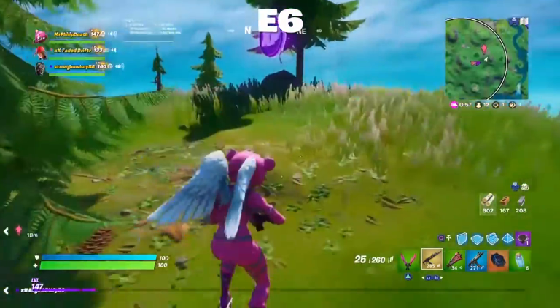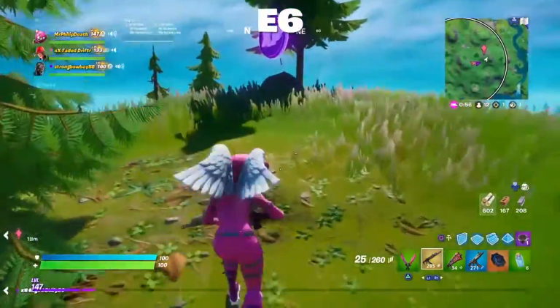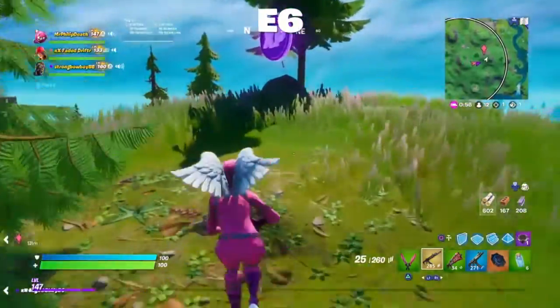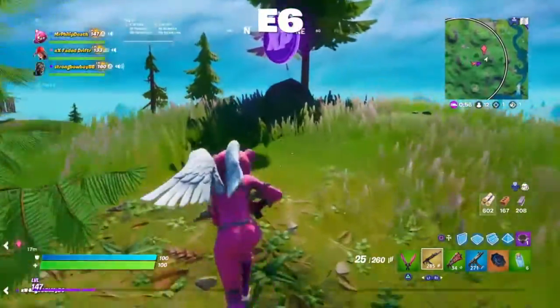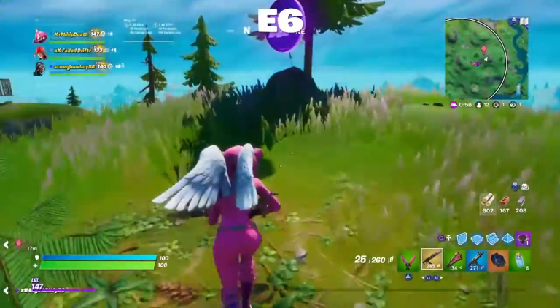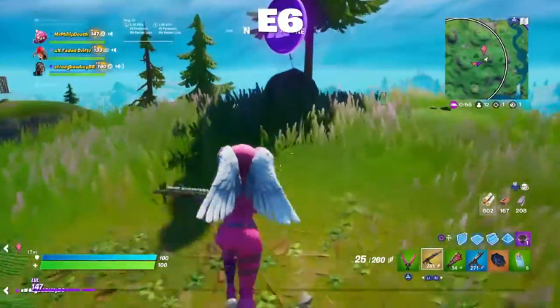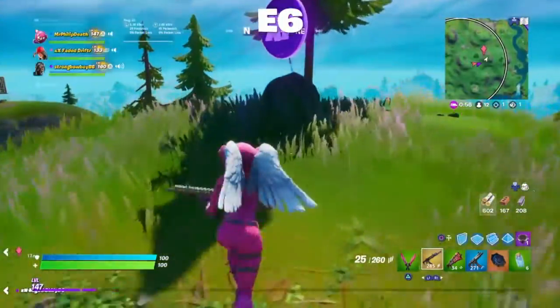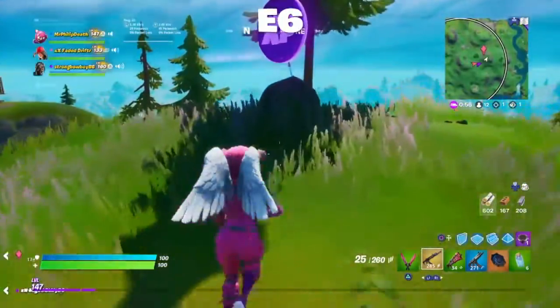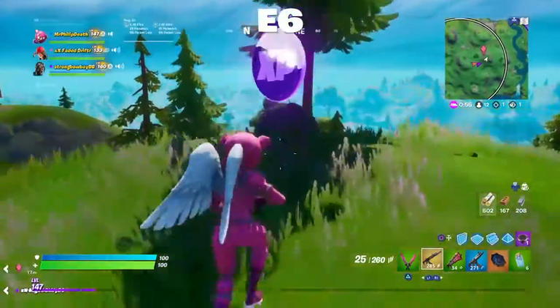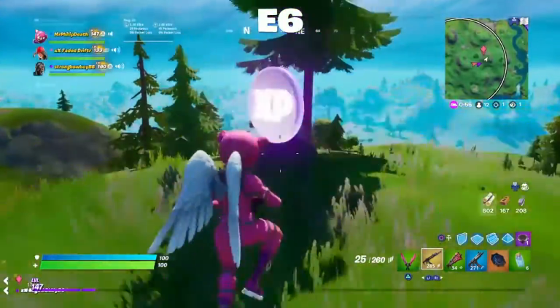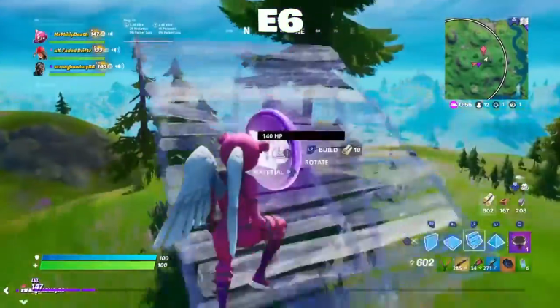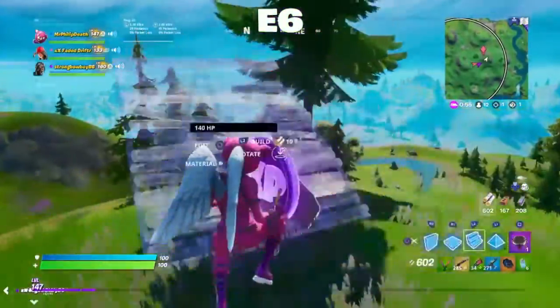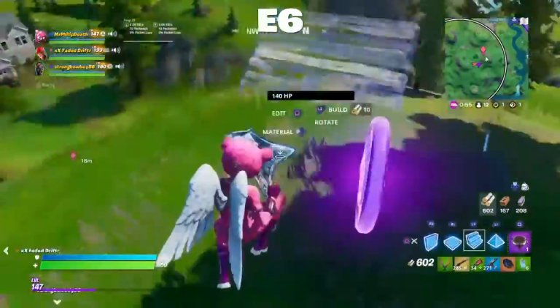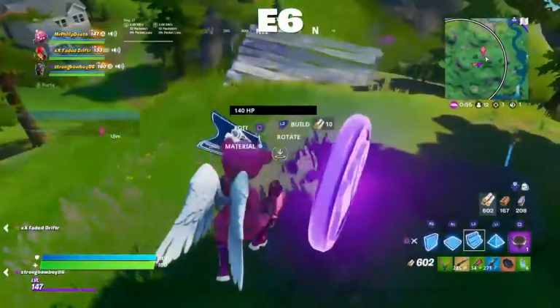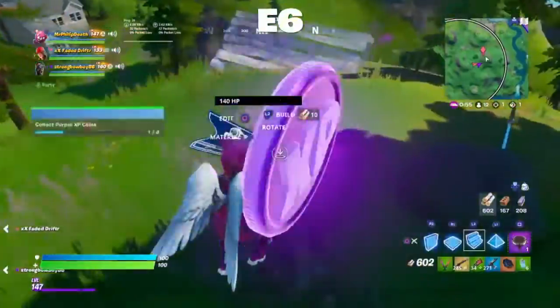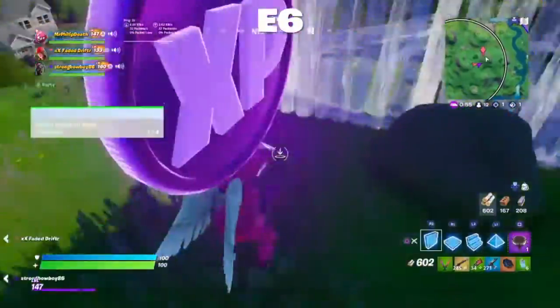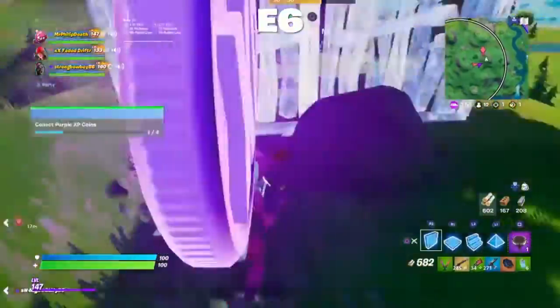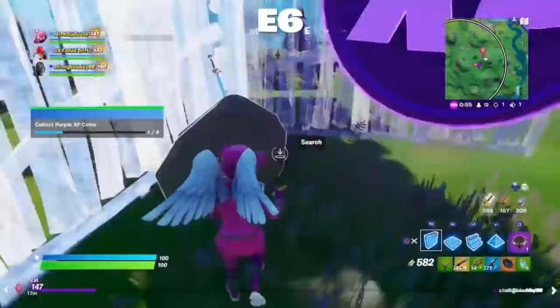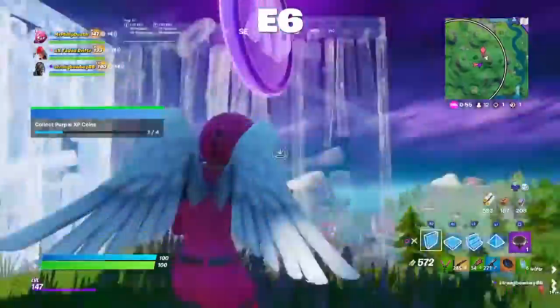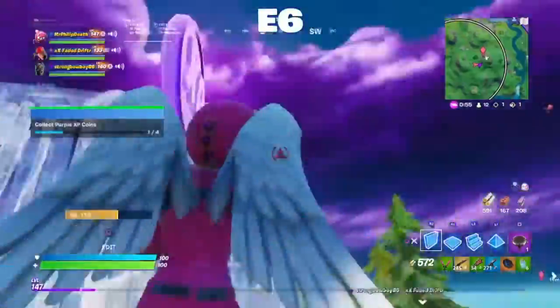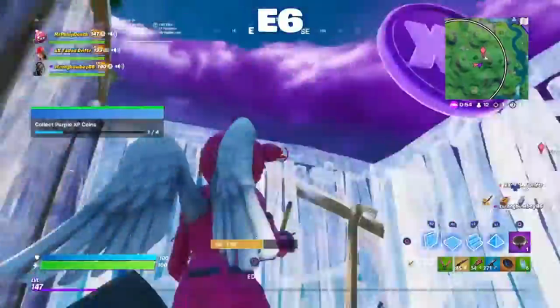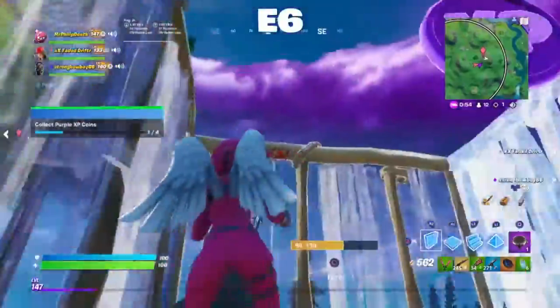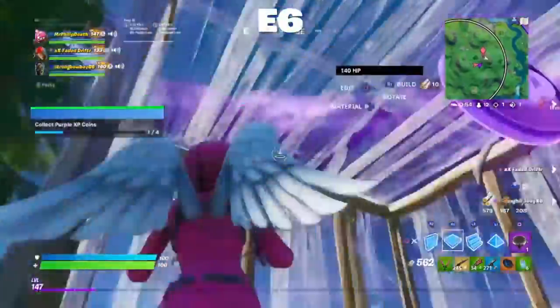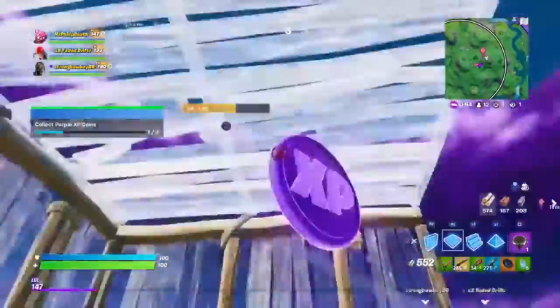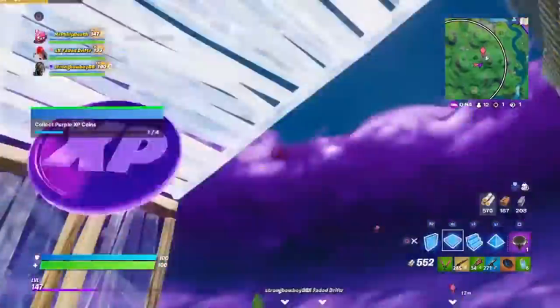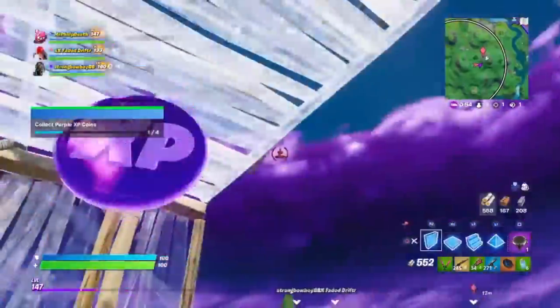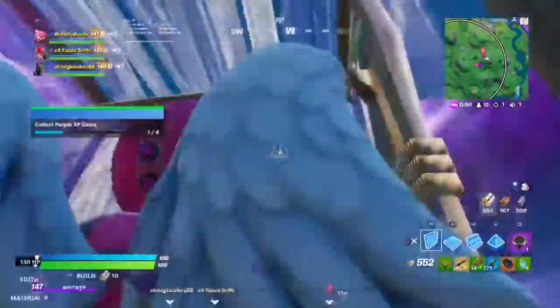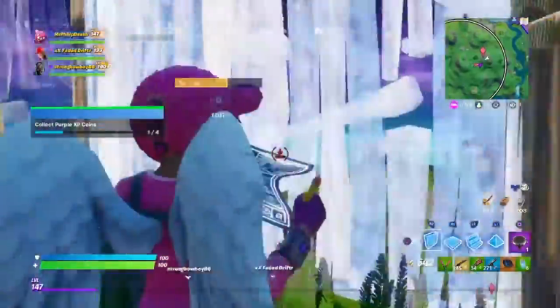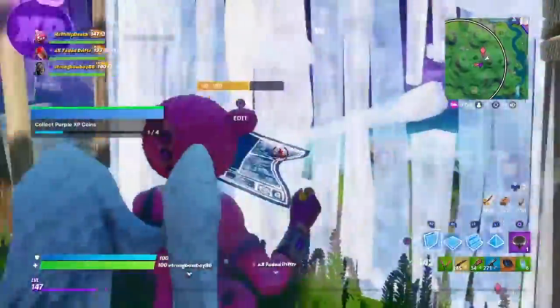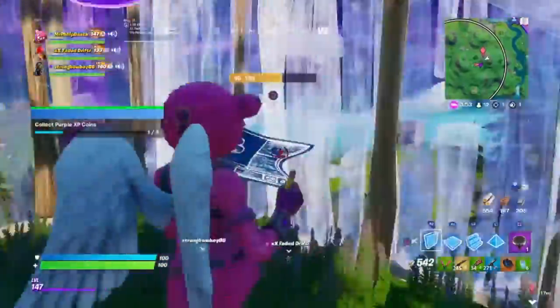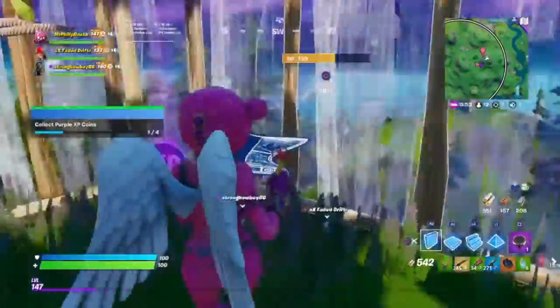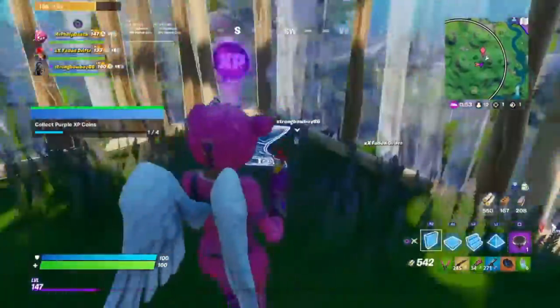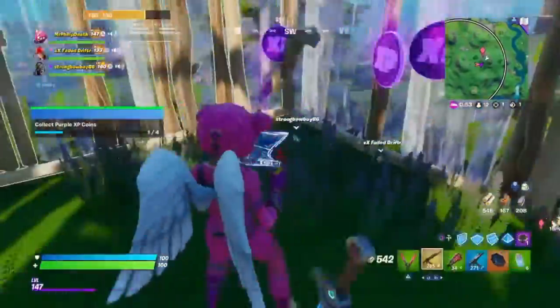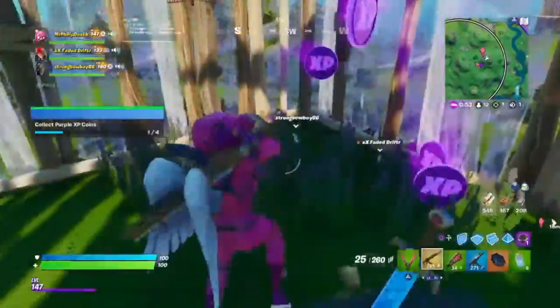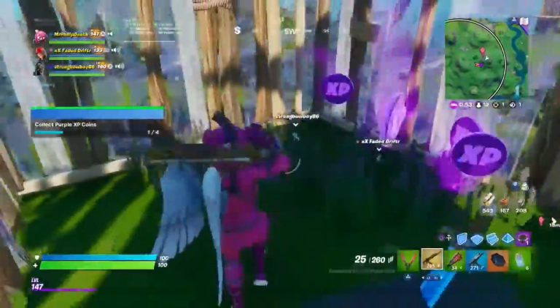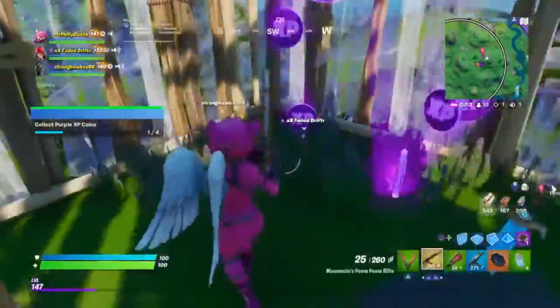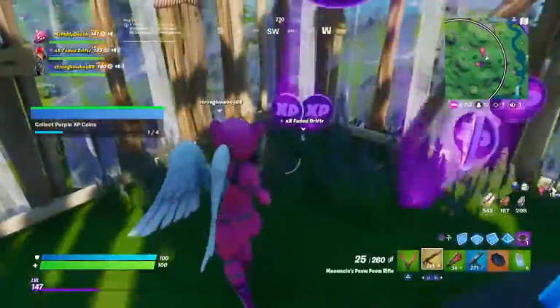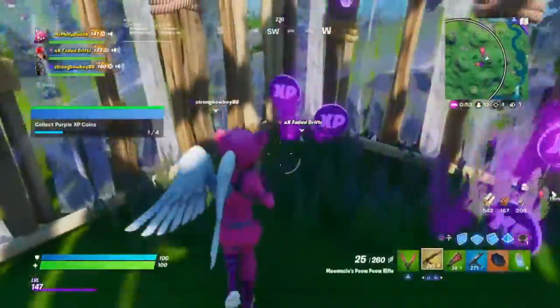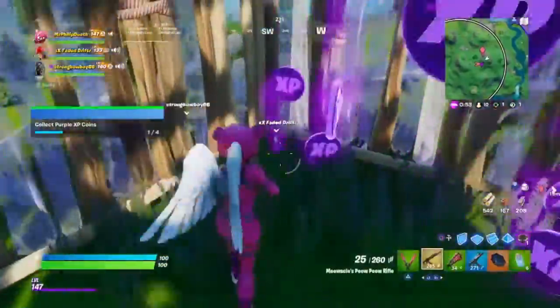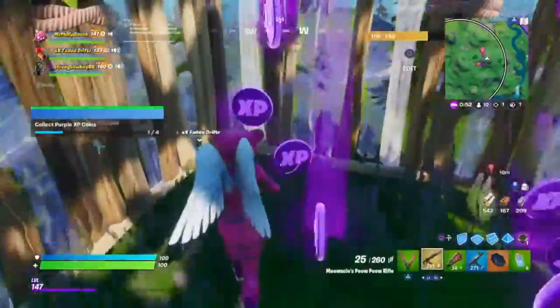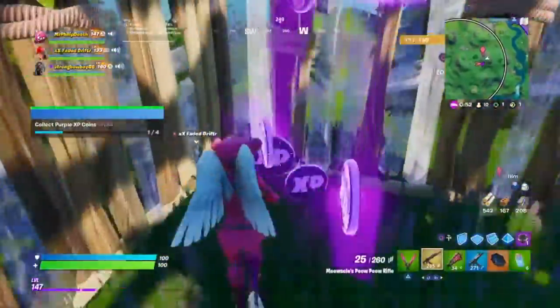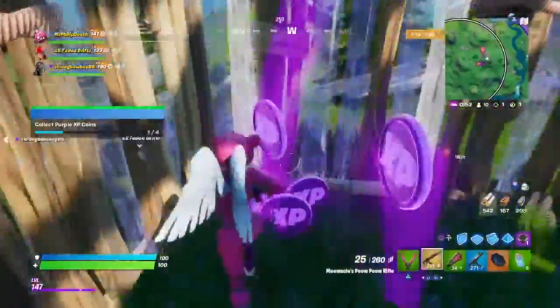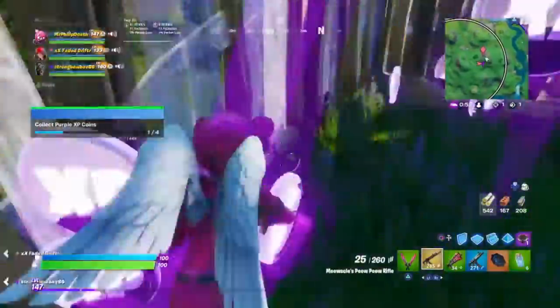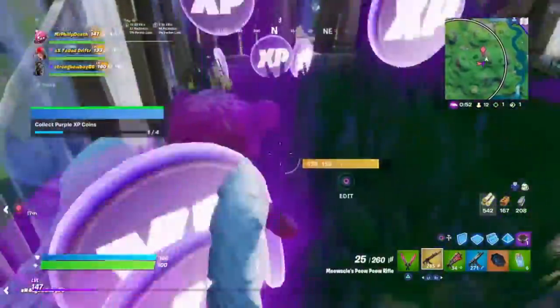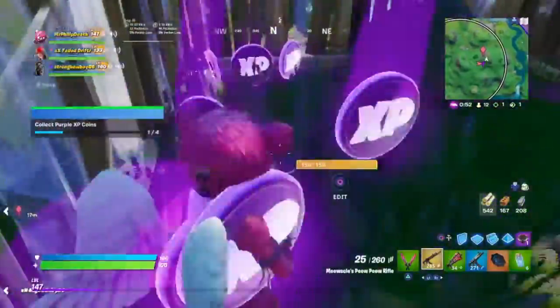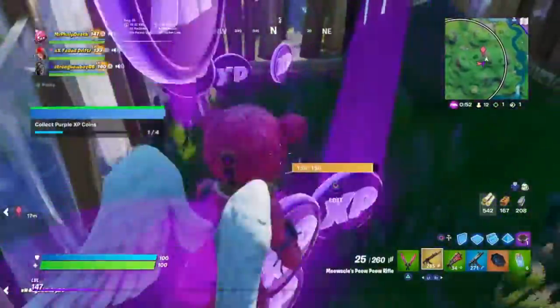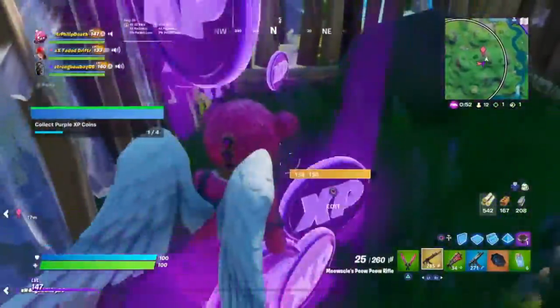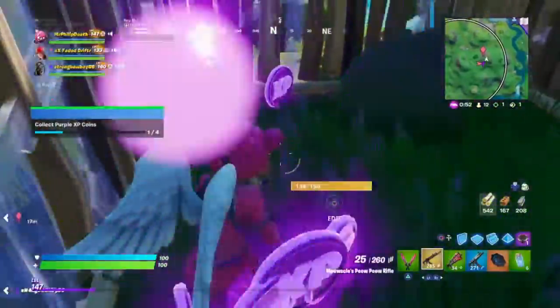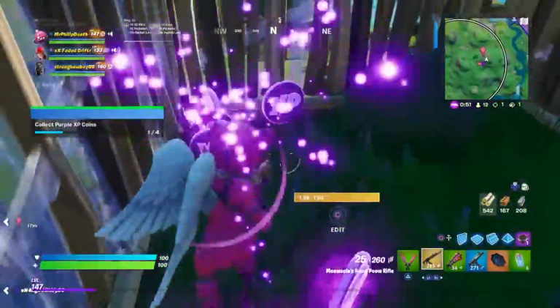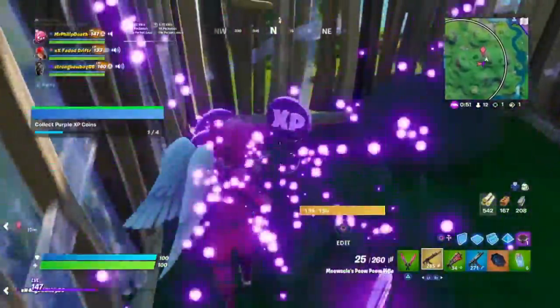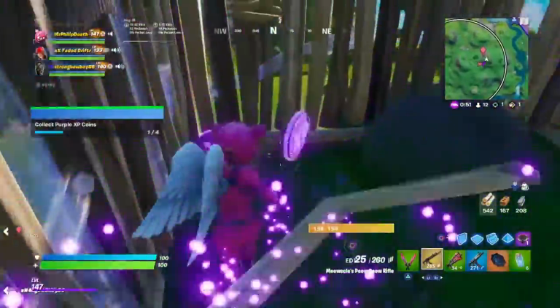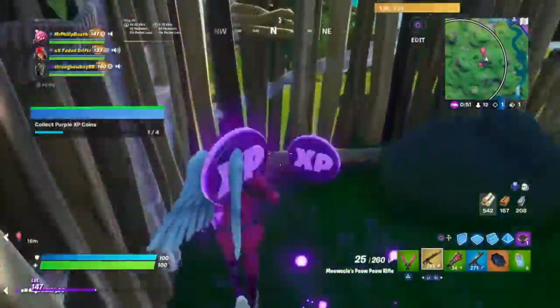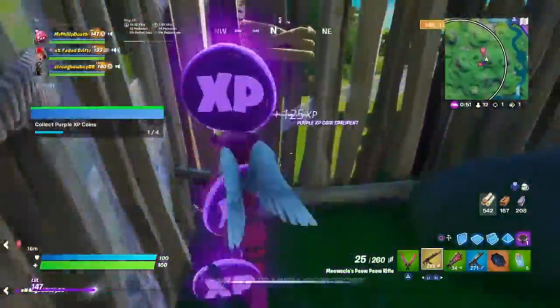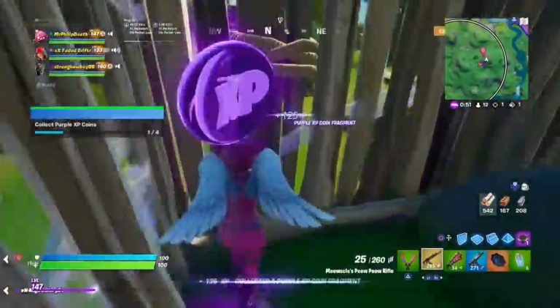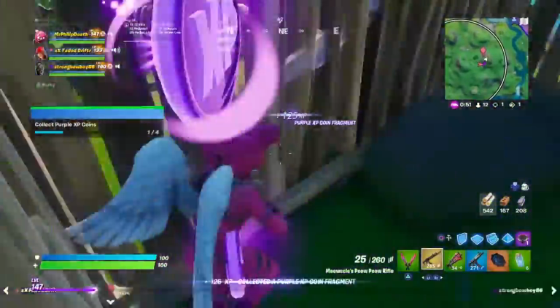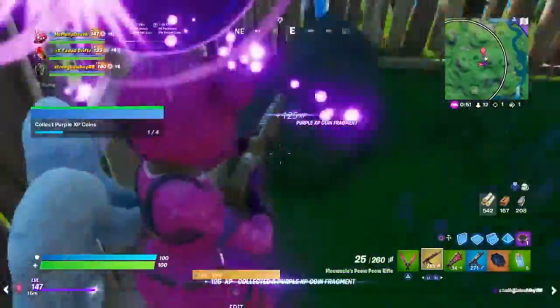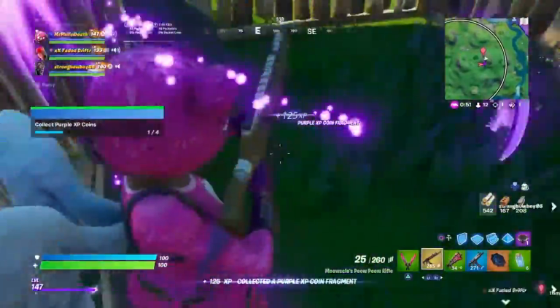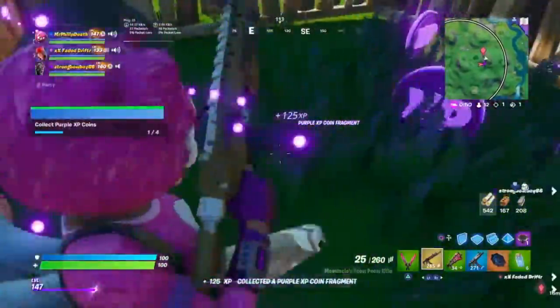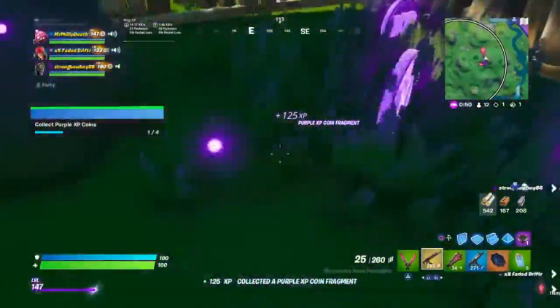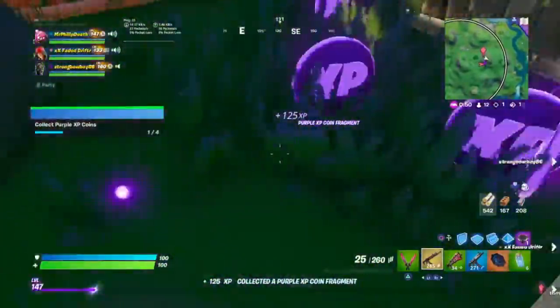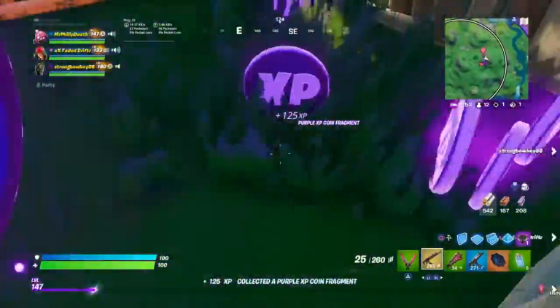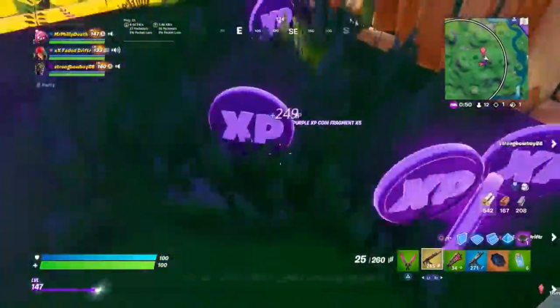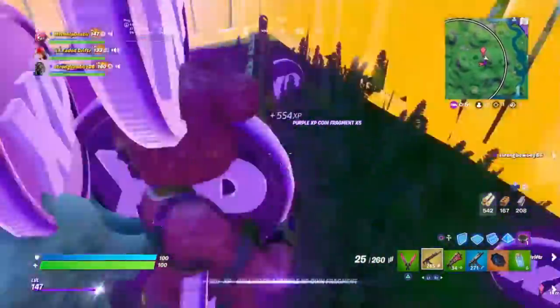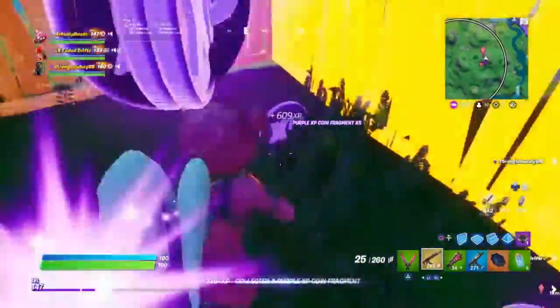E6 — either straight south of the Agency, or north-west of Lazy Lake.